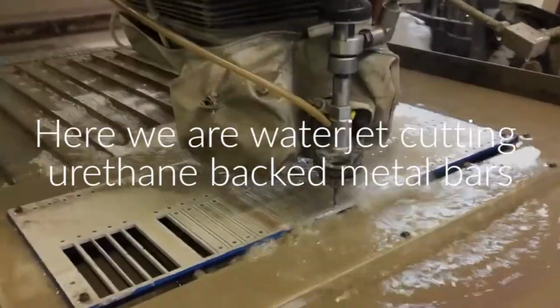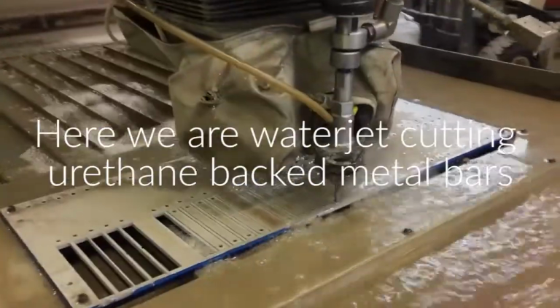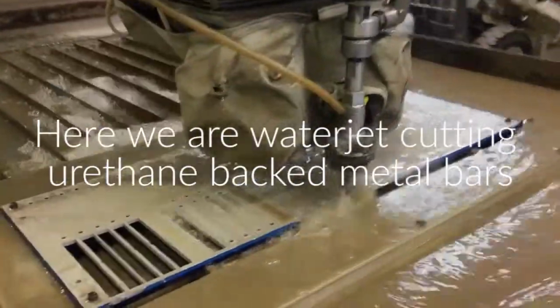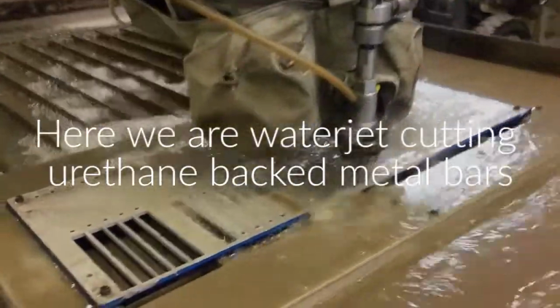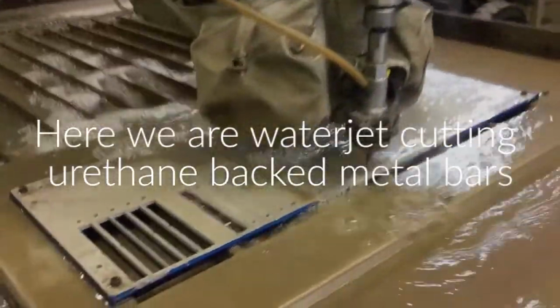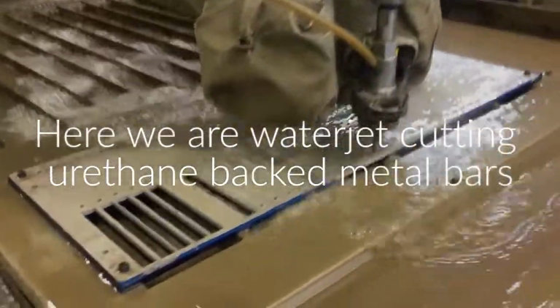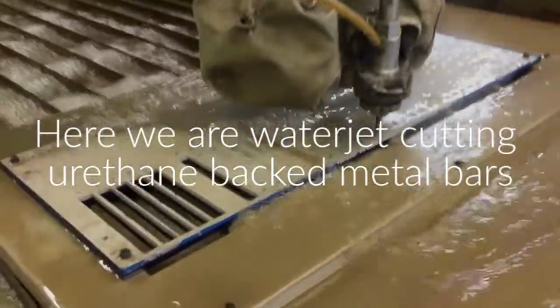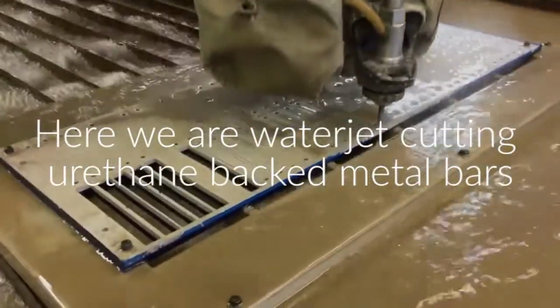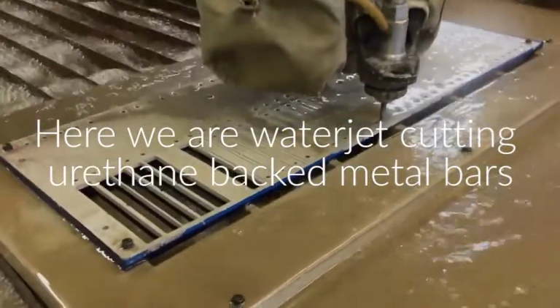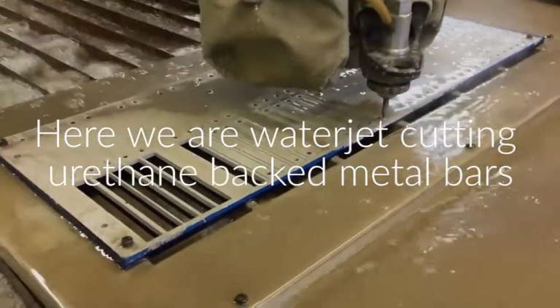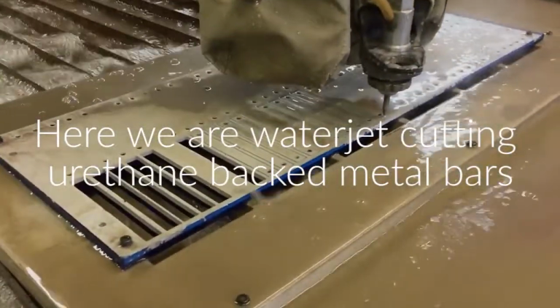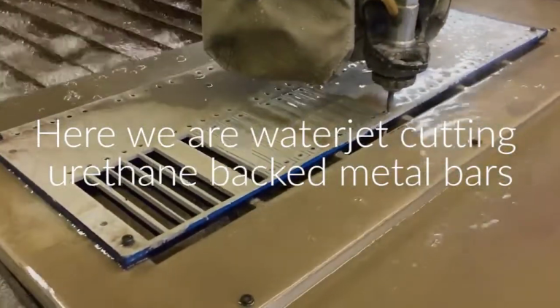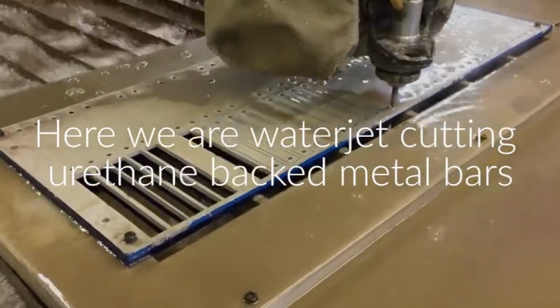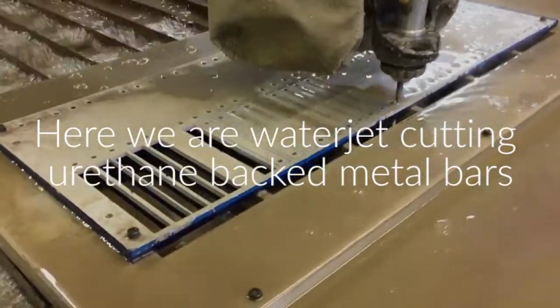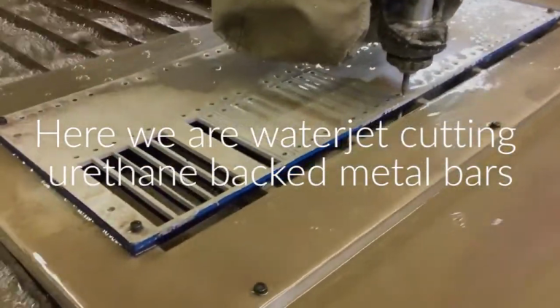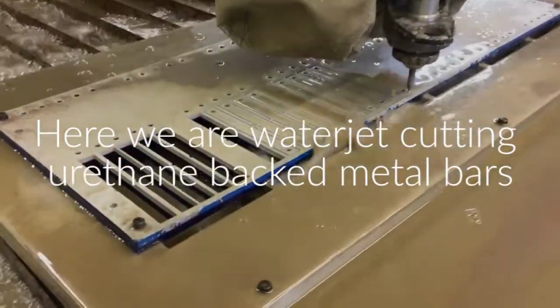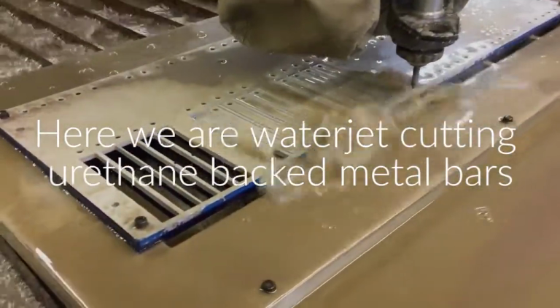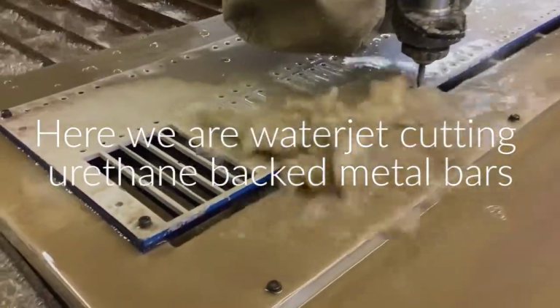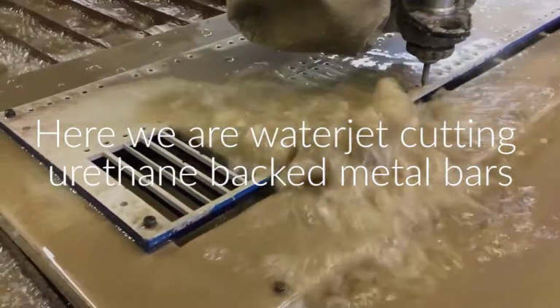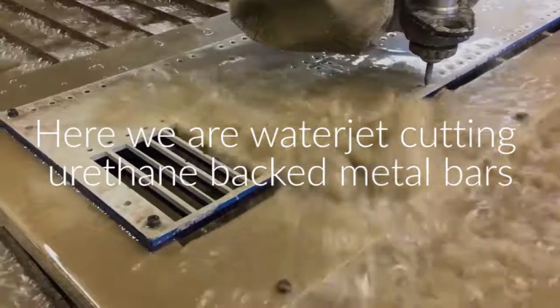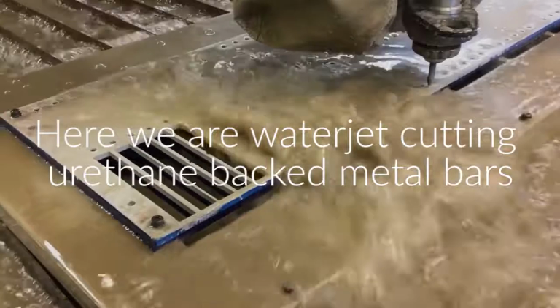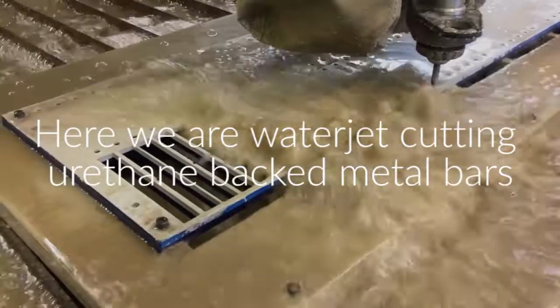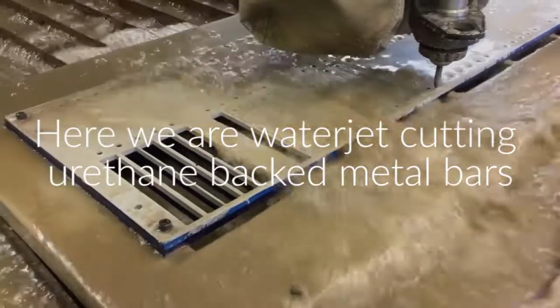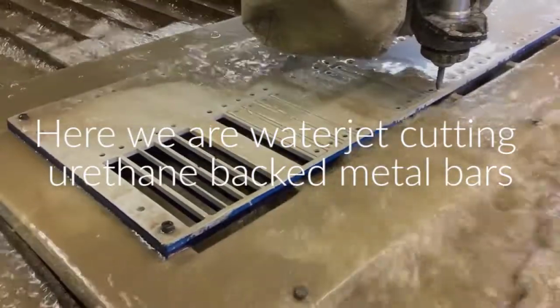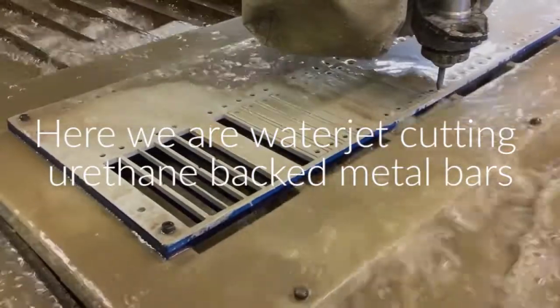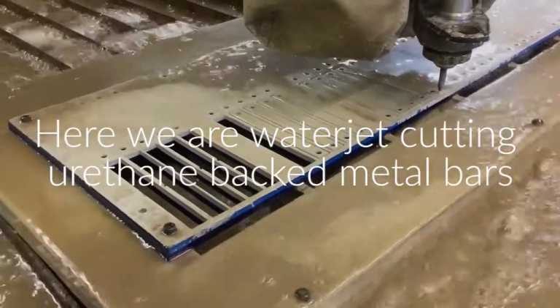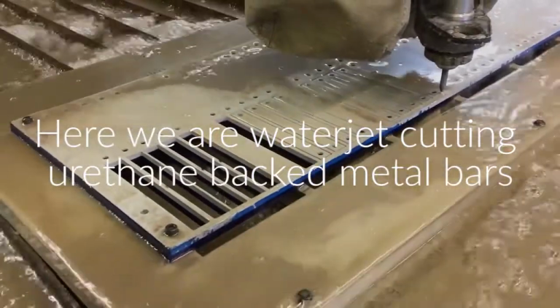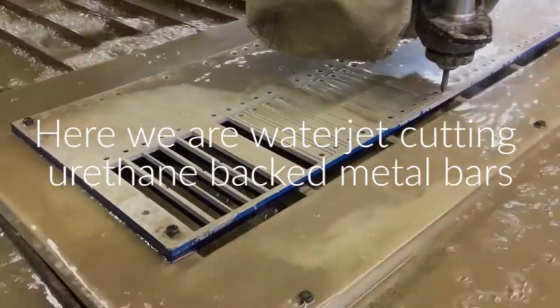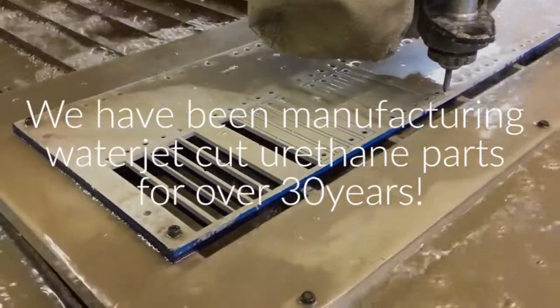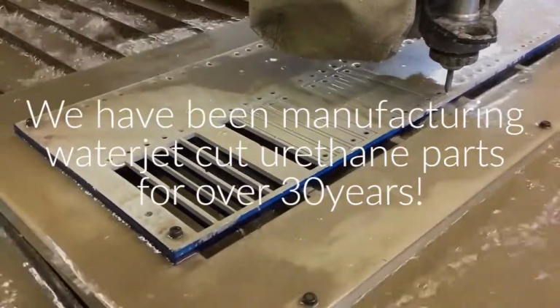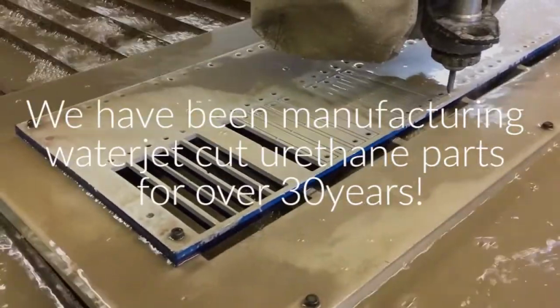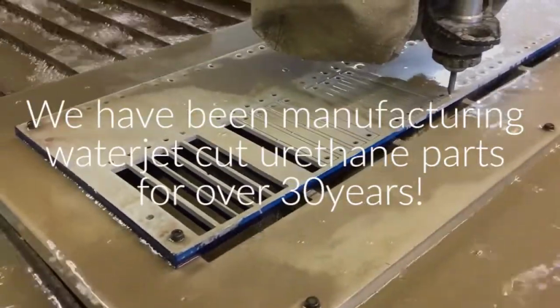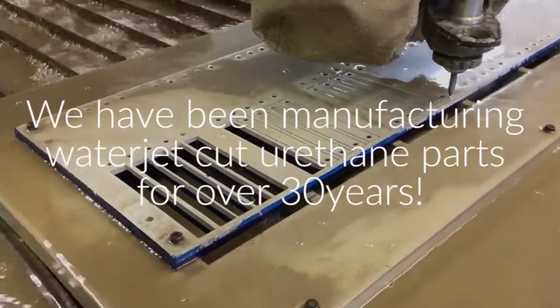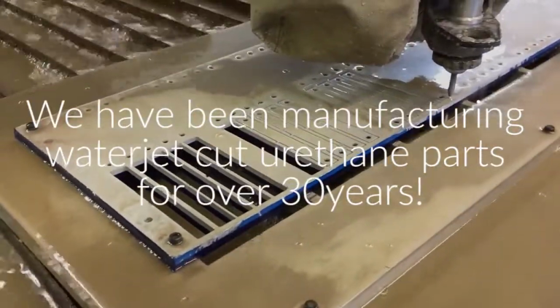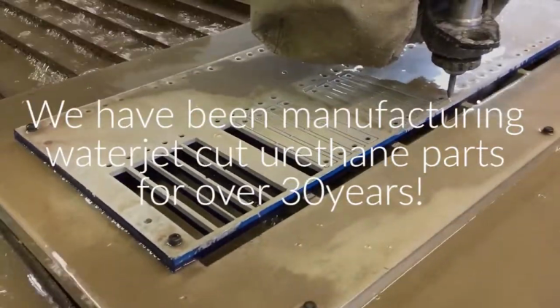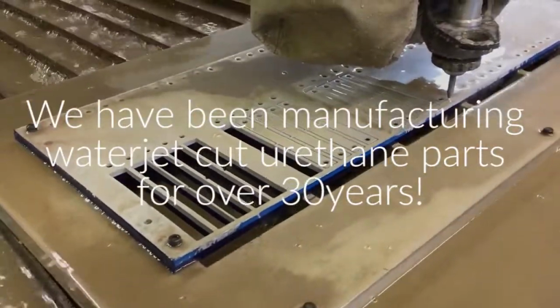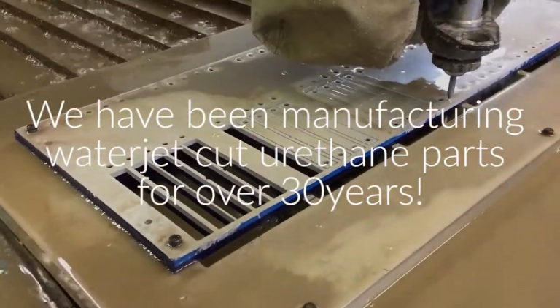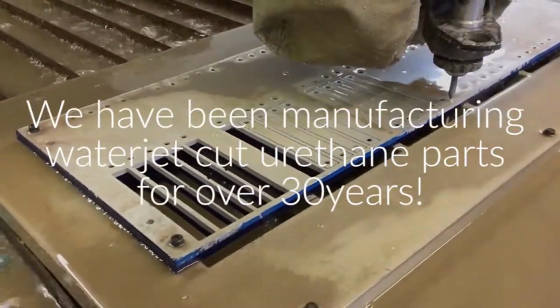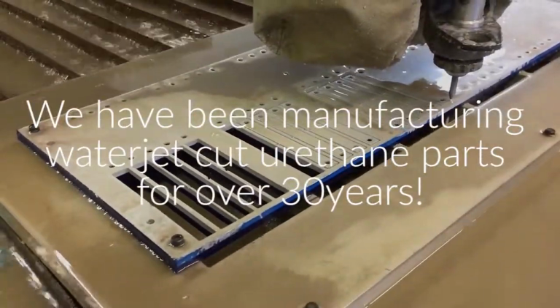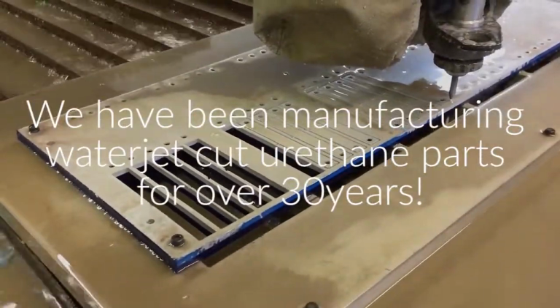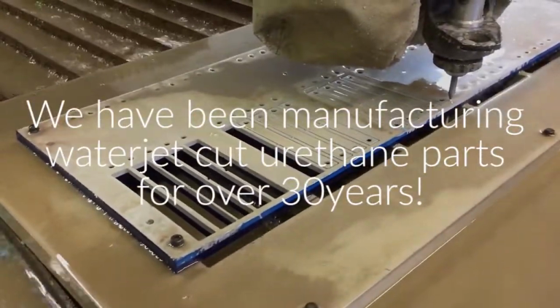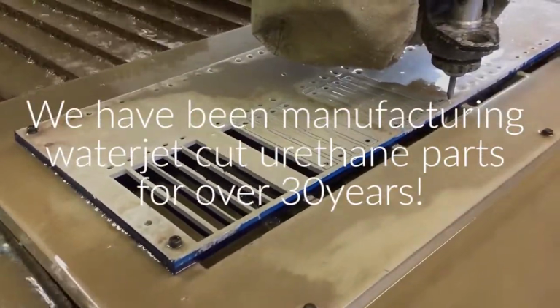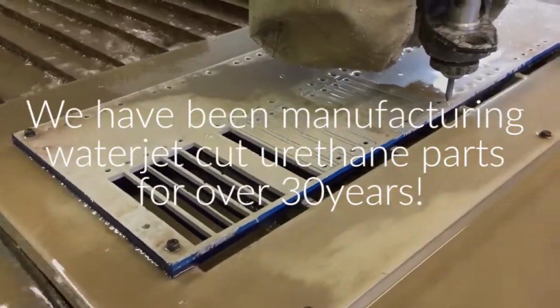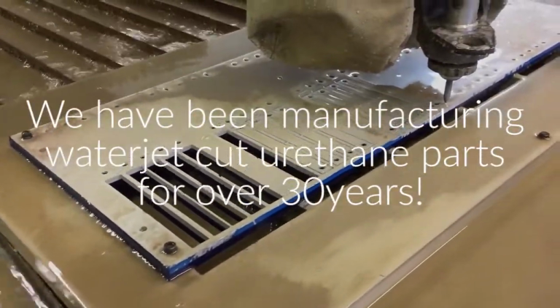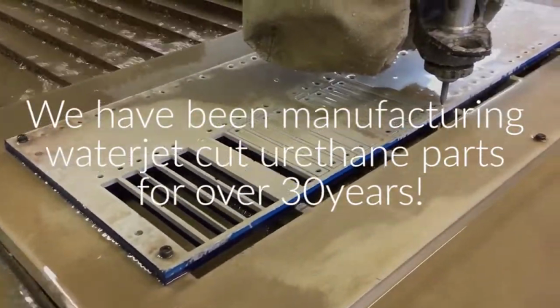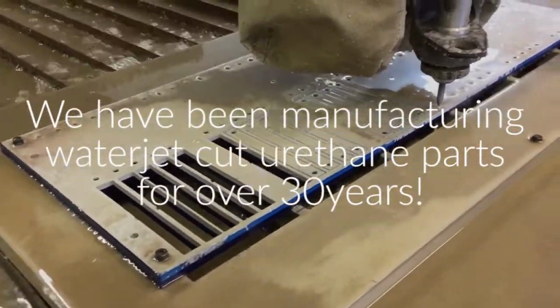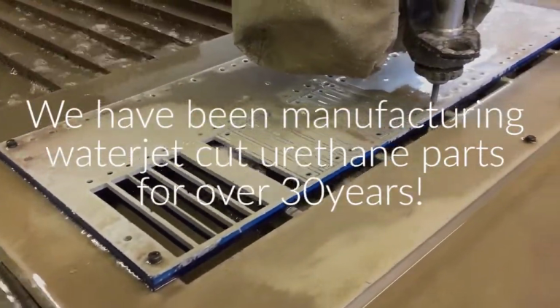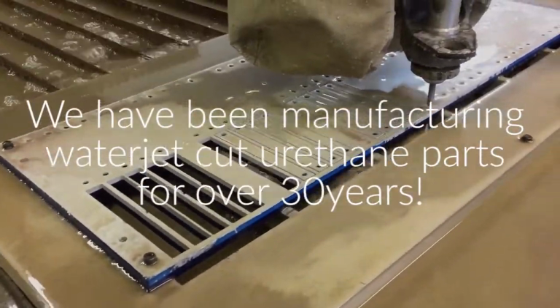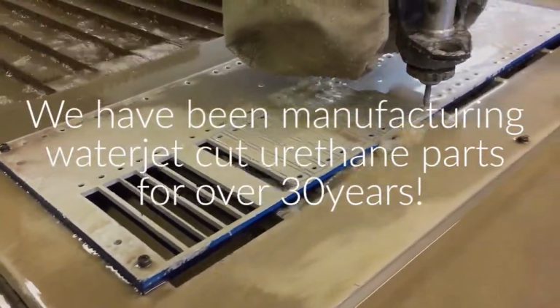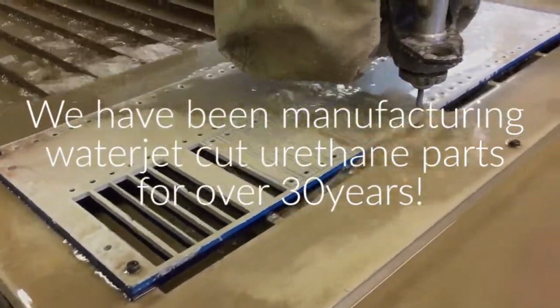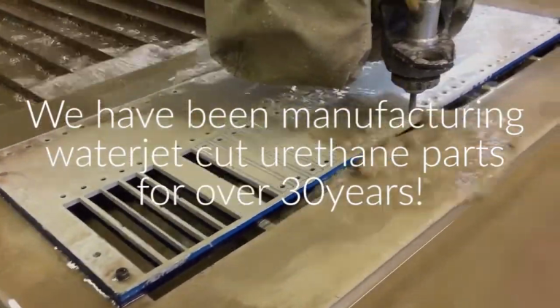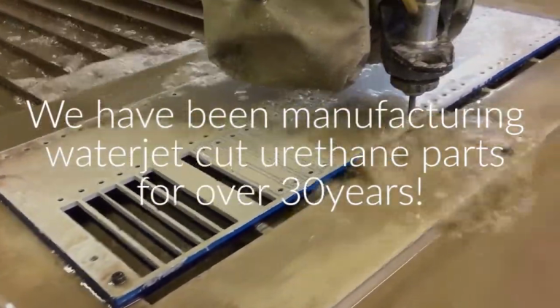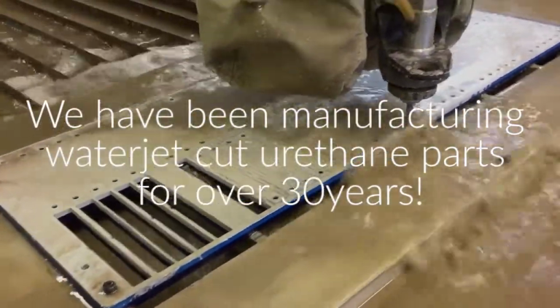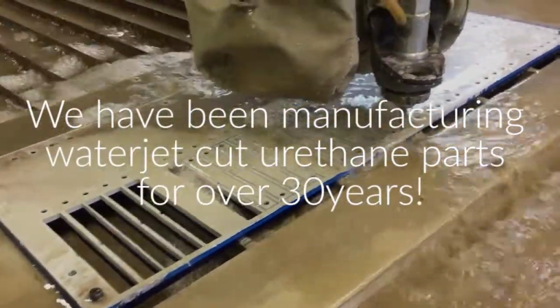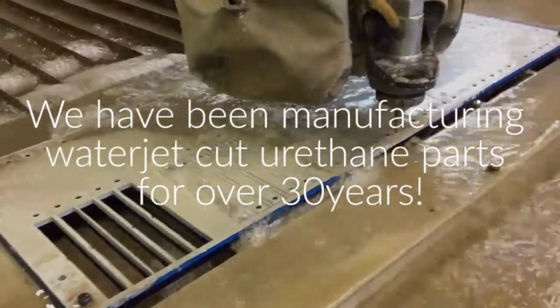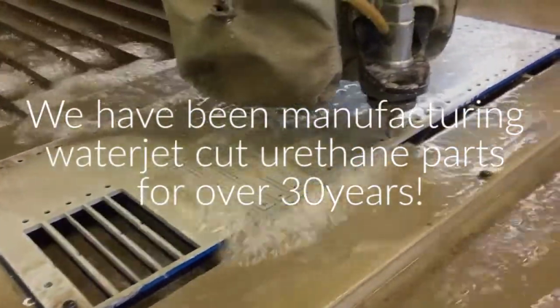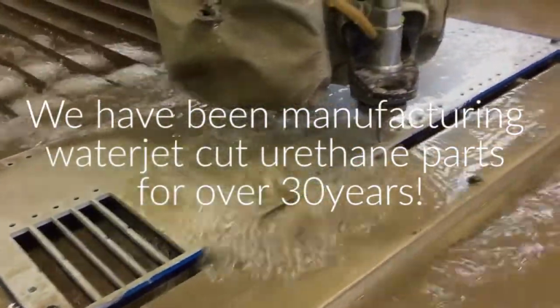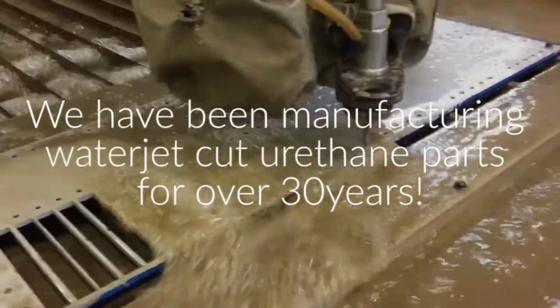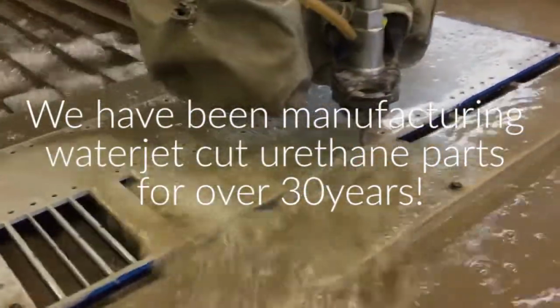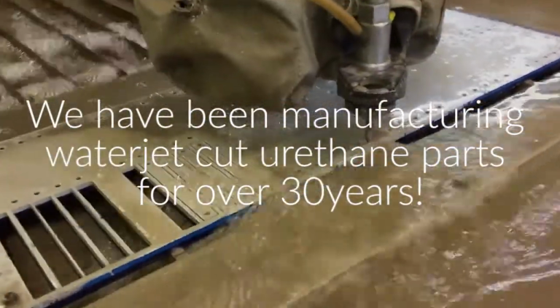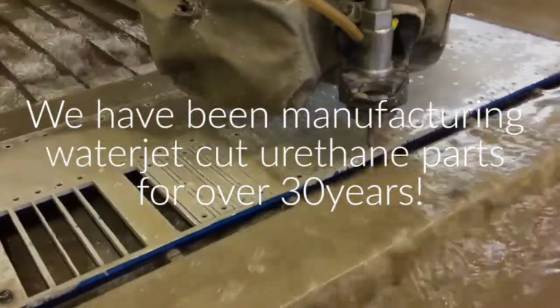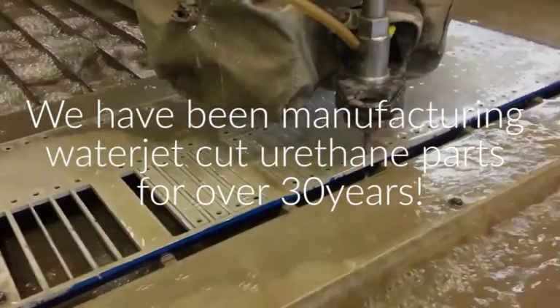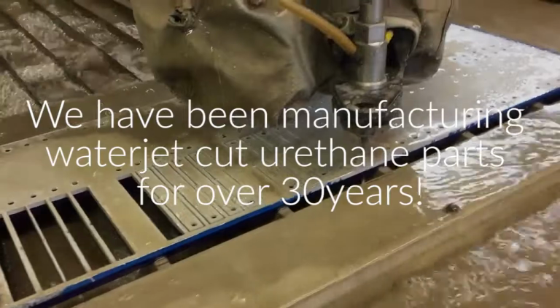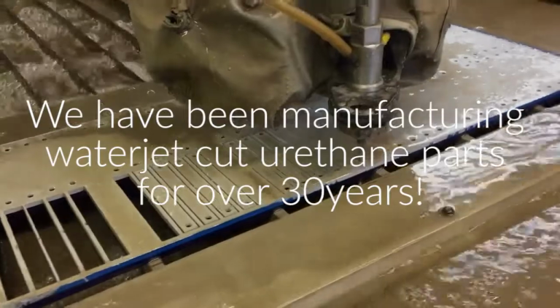Here we are water jet cutting urethane backed metal bars. We have been manufacturing water jet cut urethane parts for over 30 years.